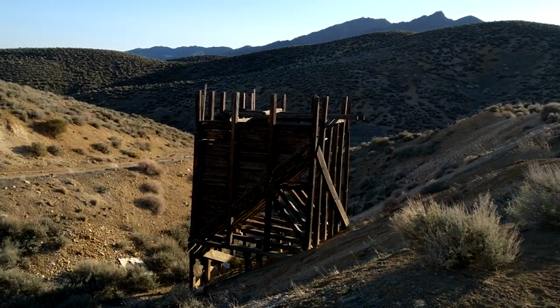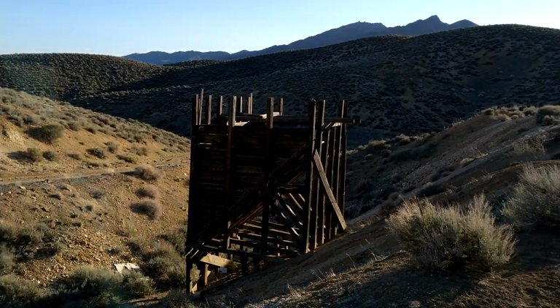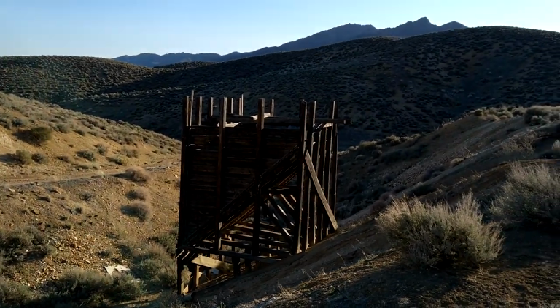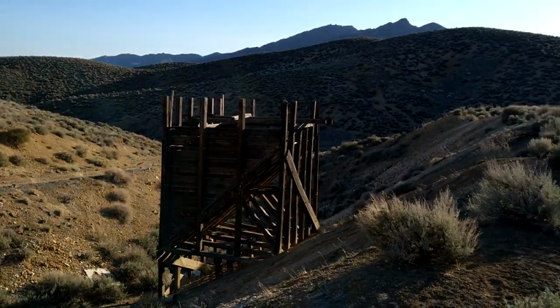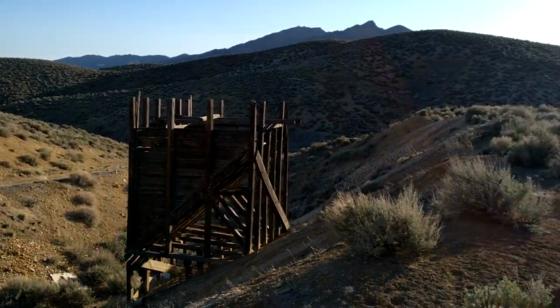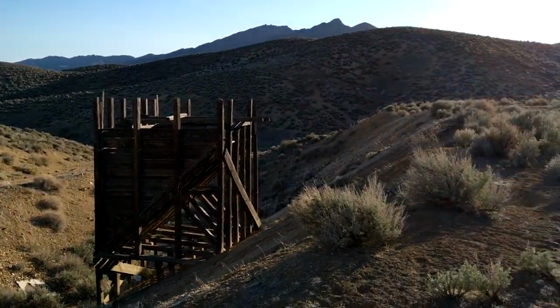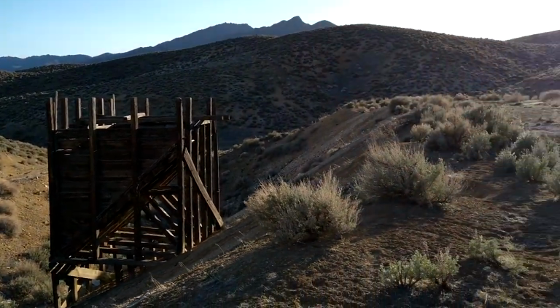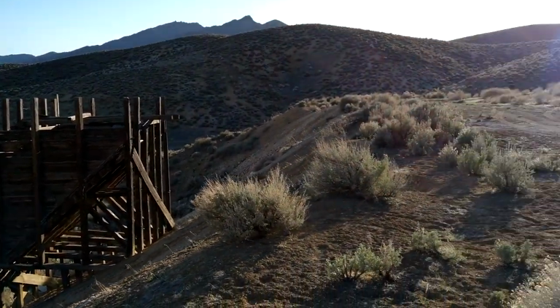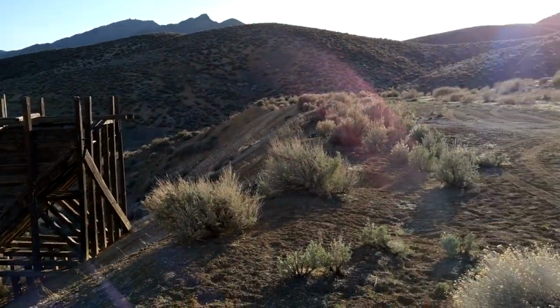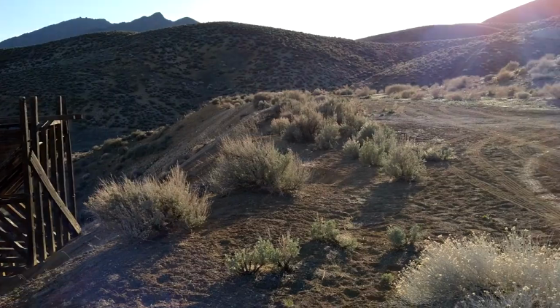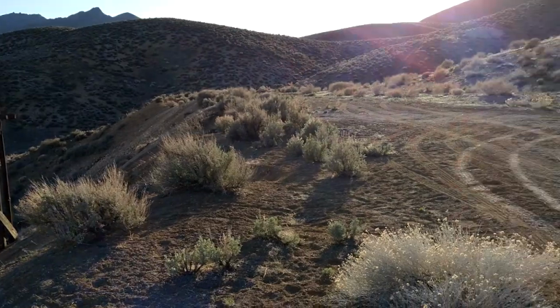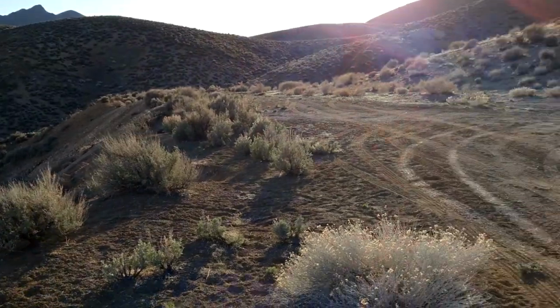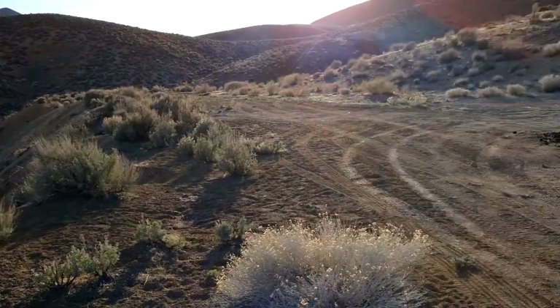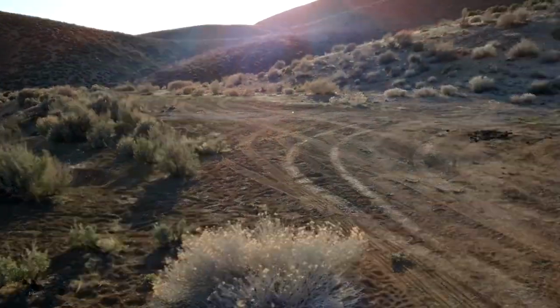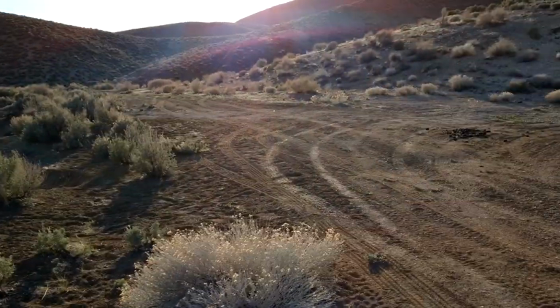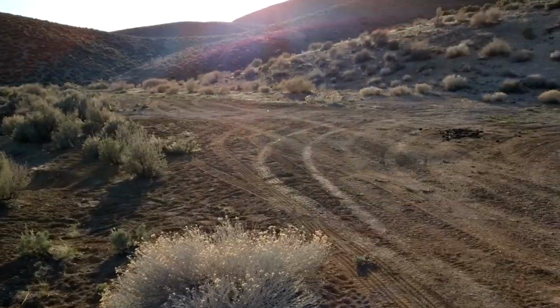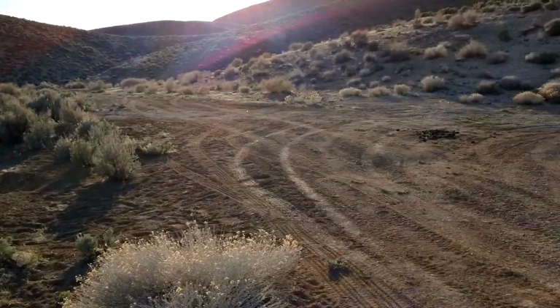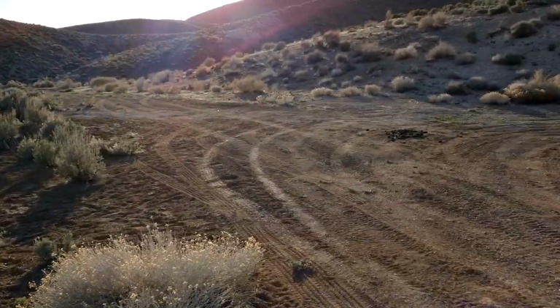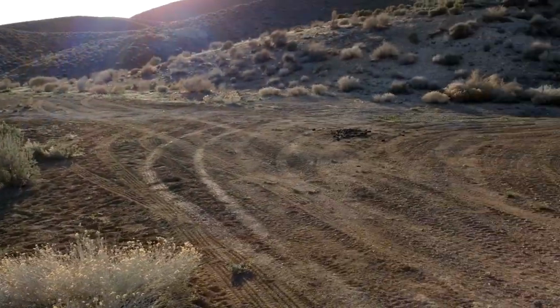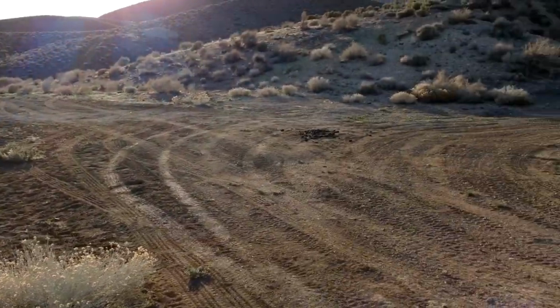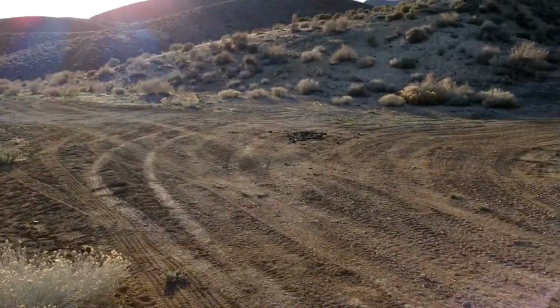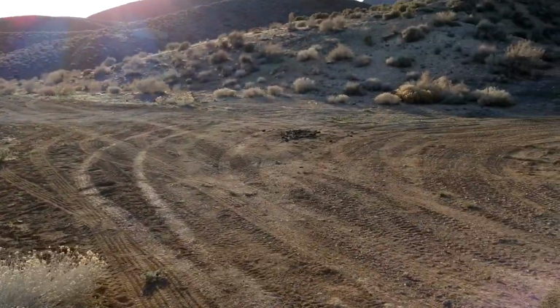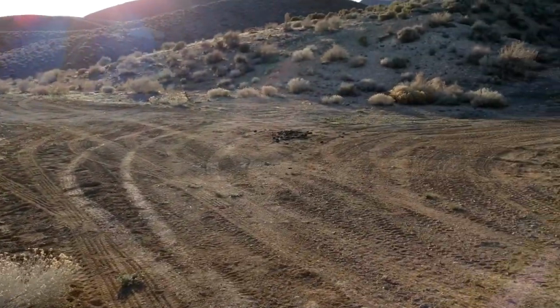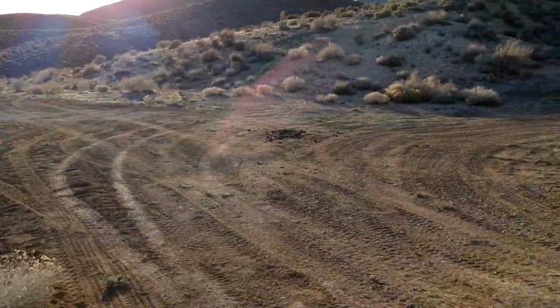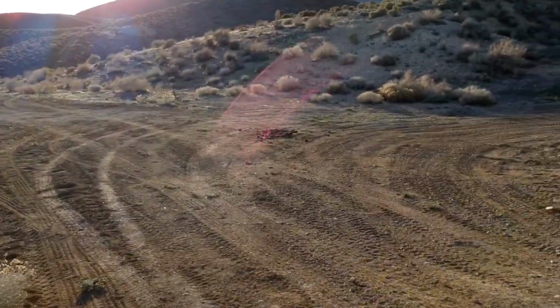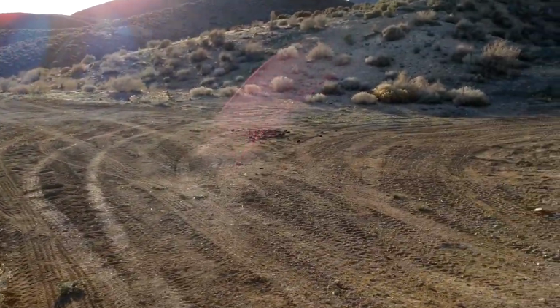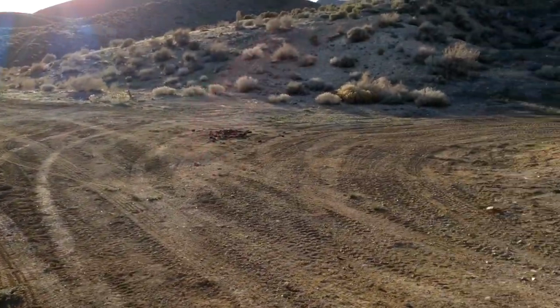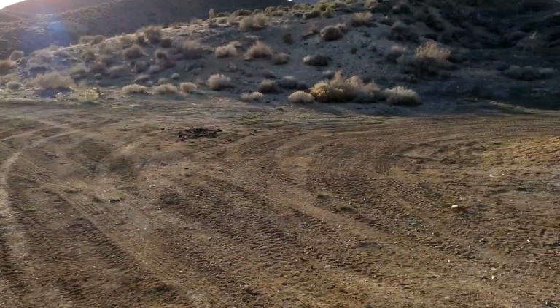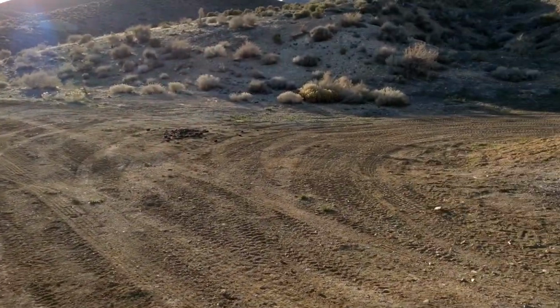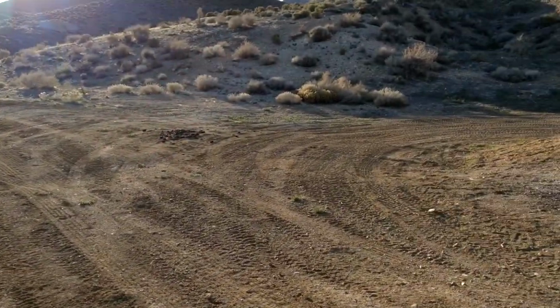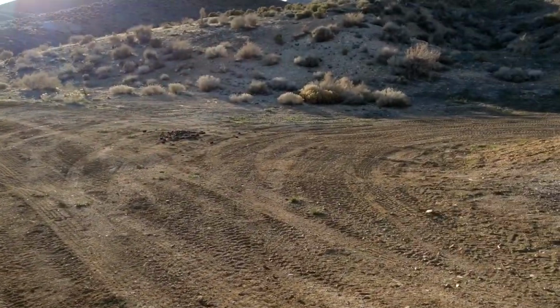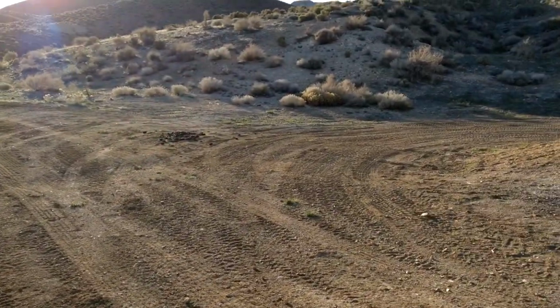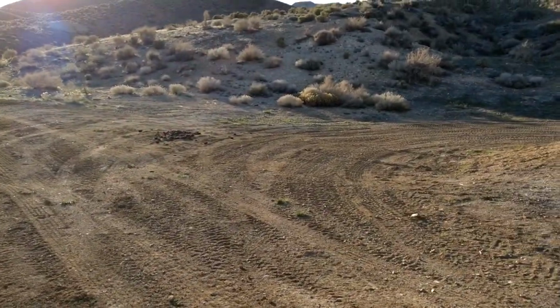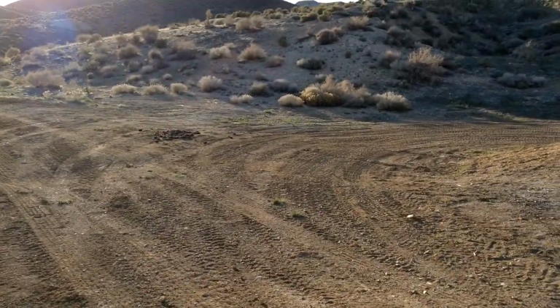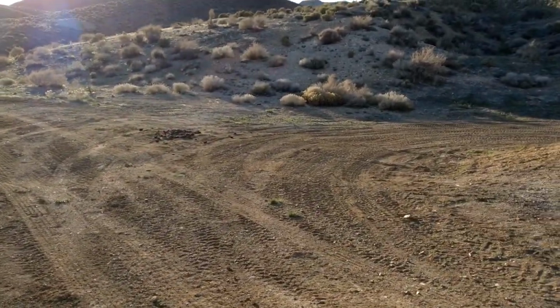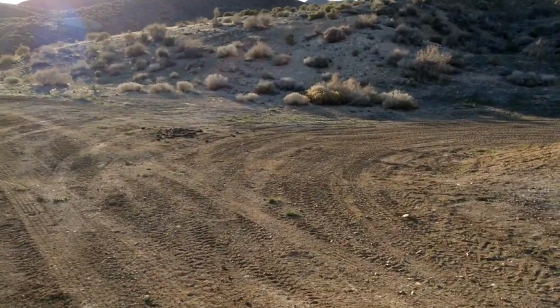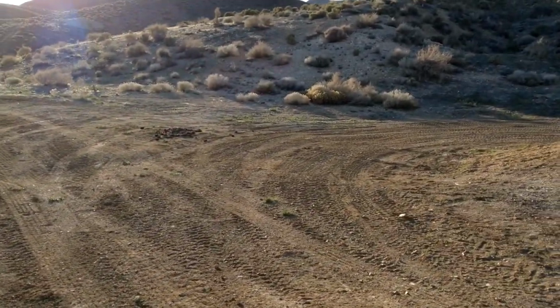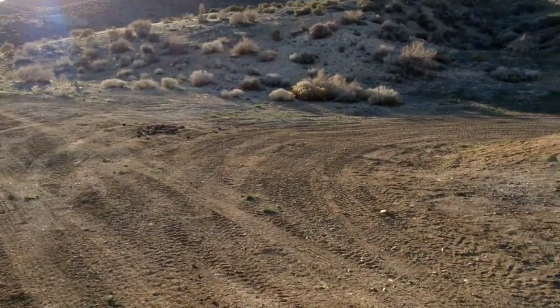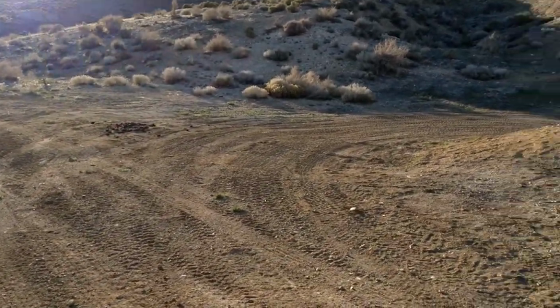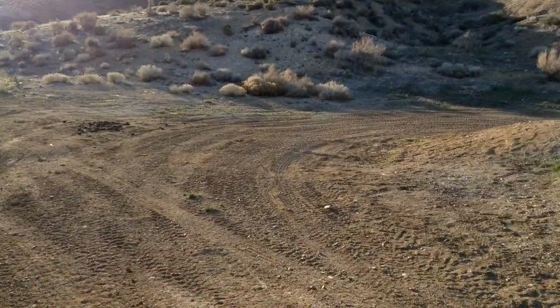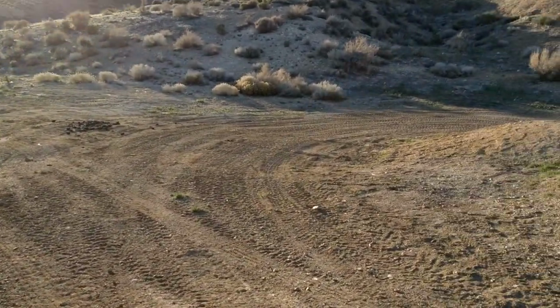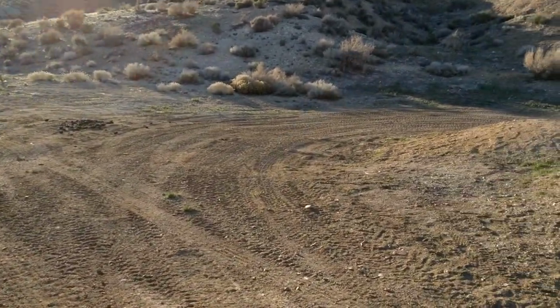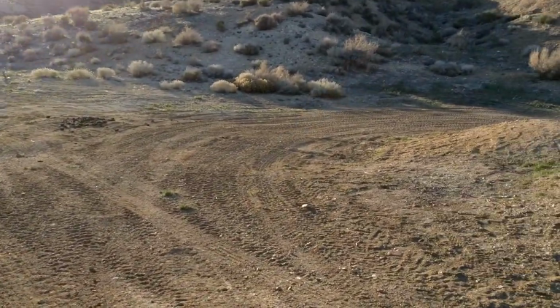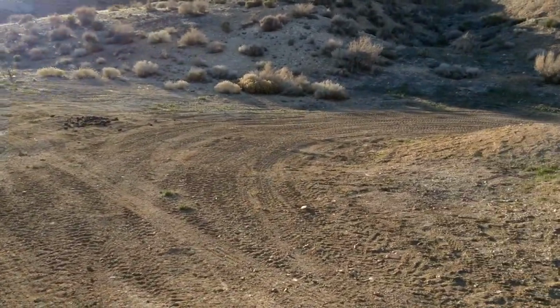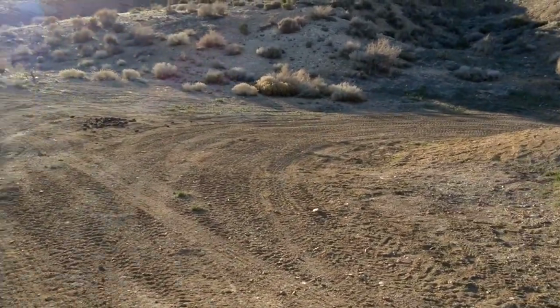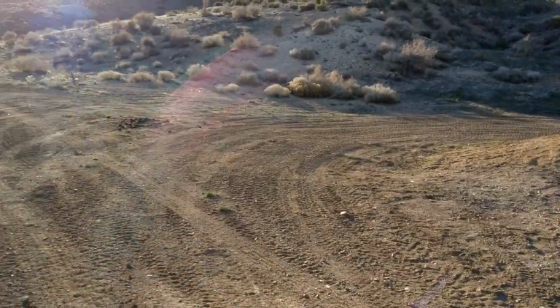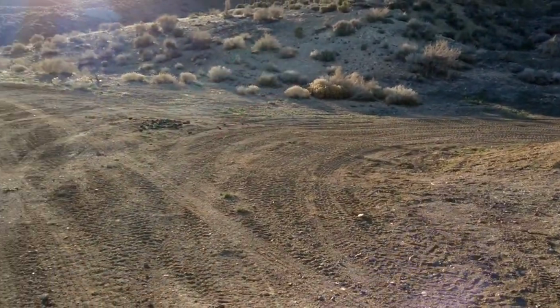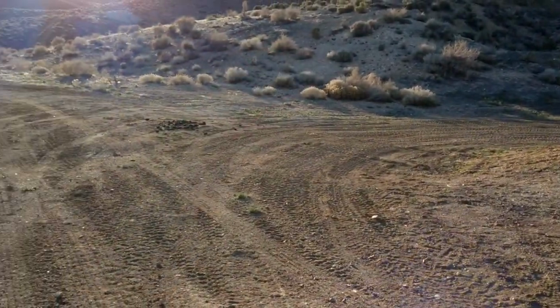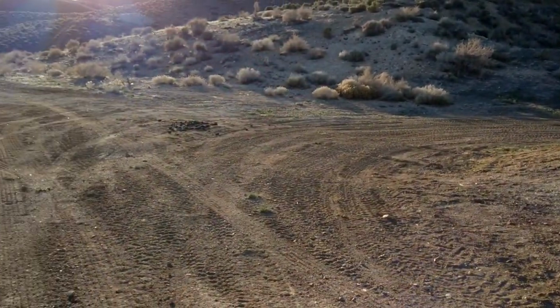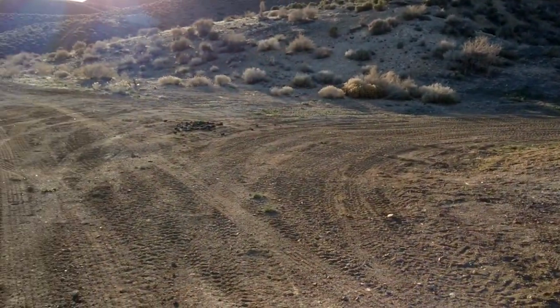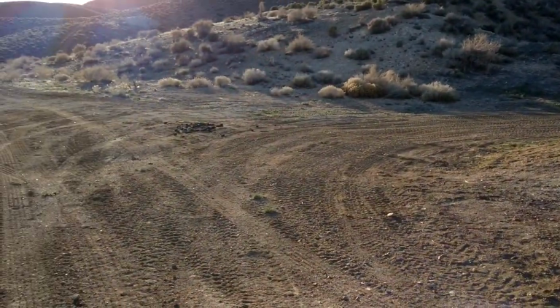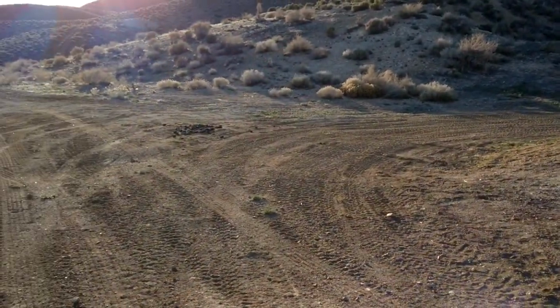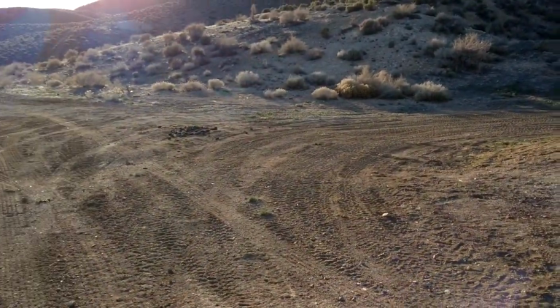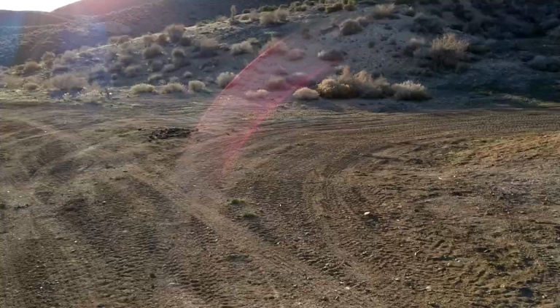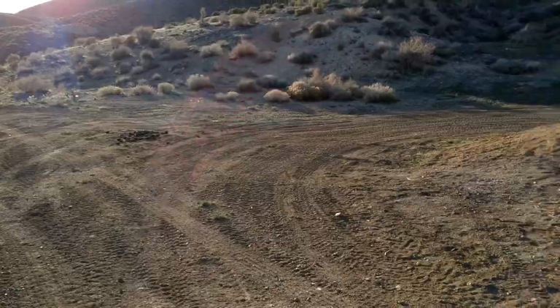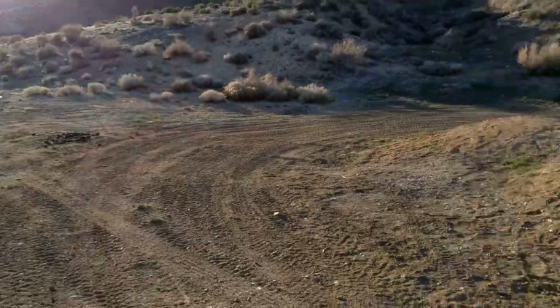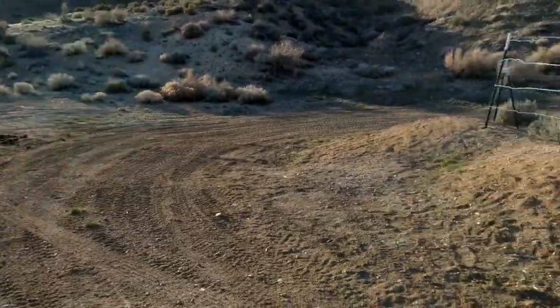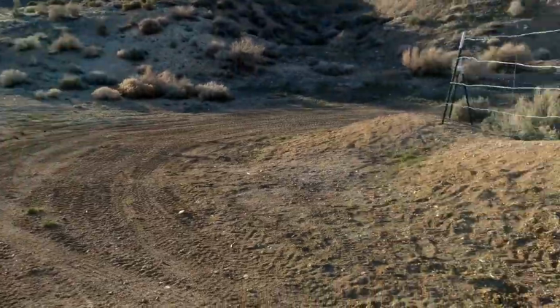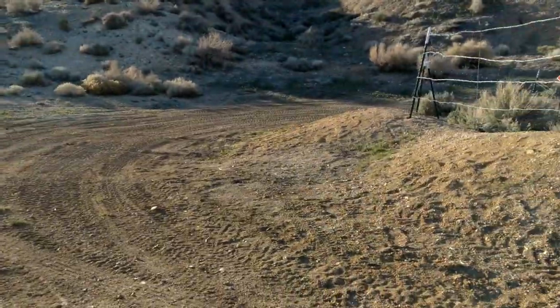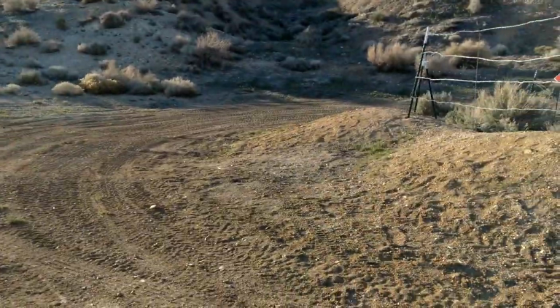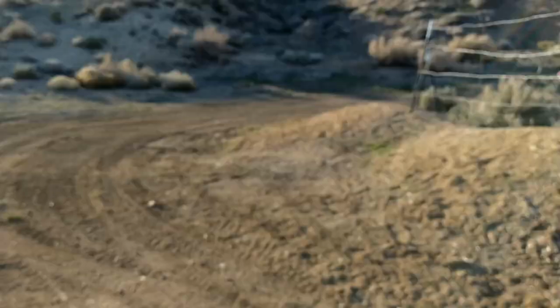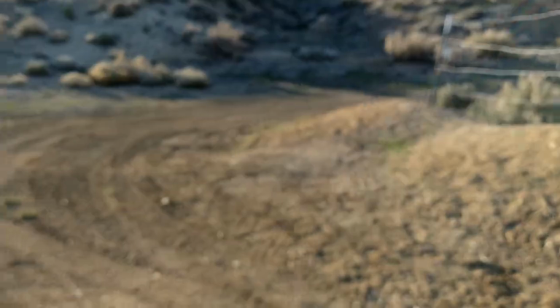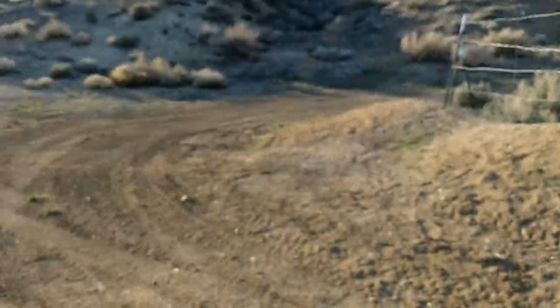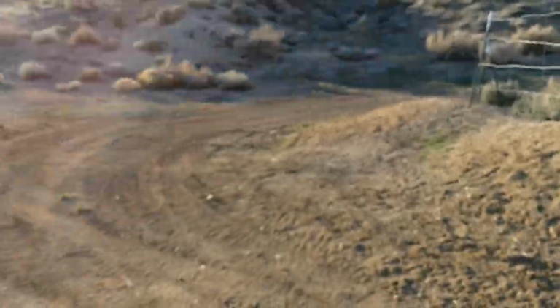I'll show you the rocks I have collected today before they end up in my backyard — that's where they're all going to go.